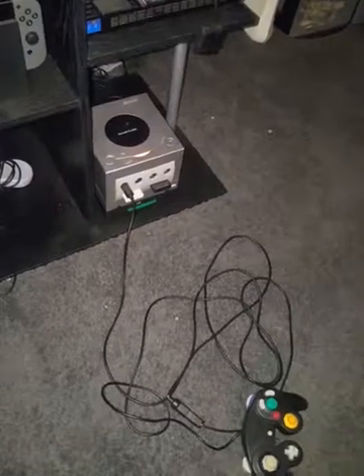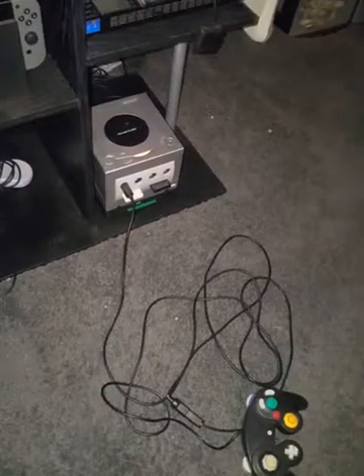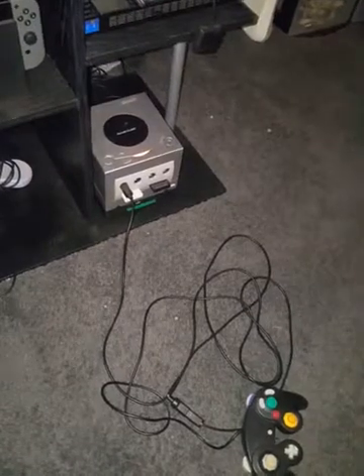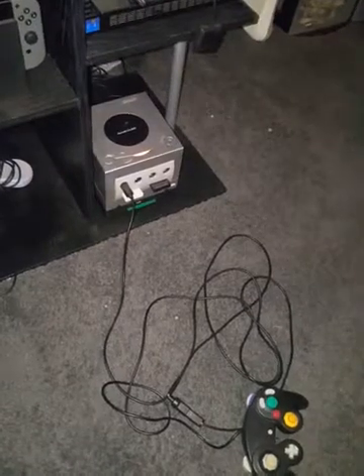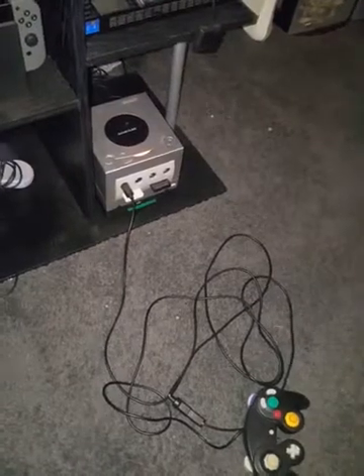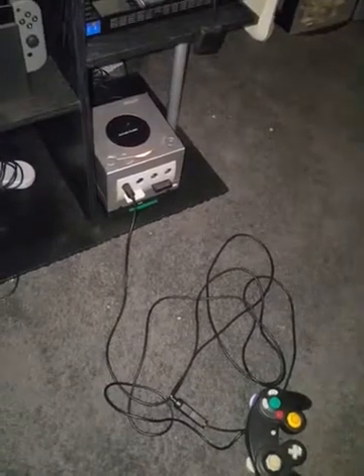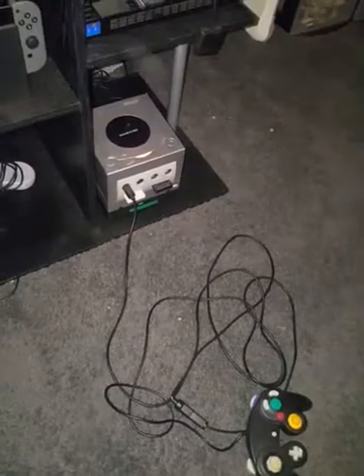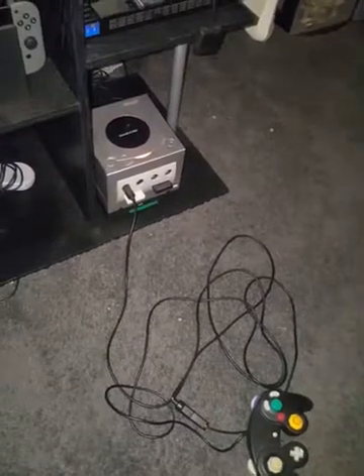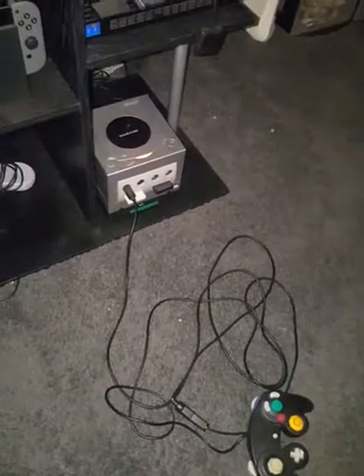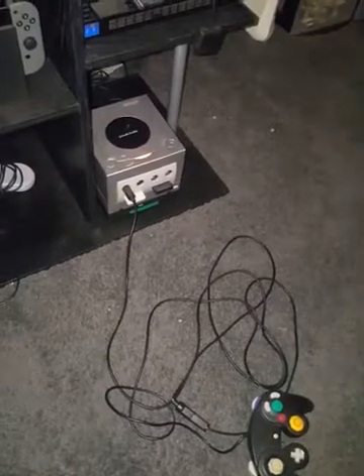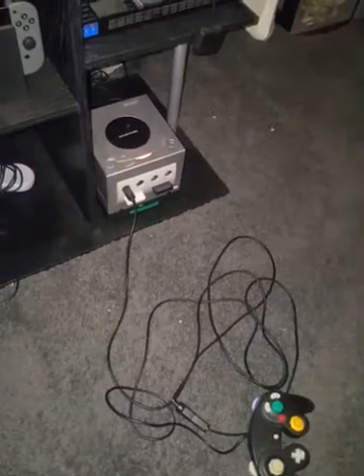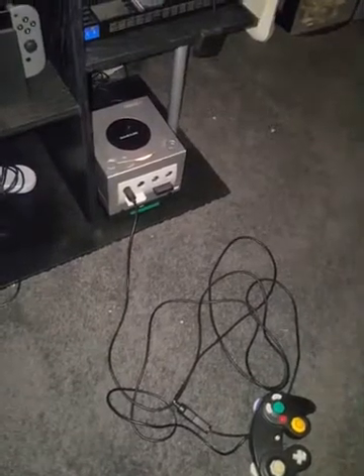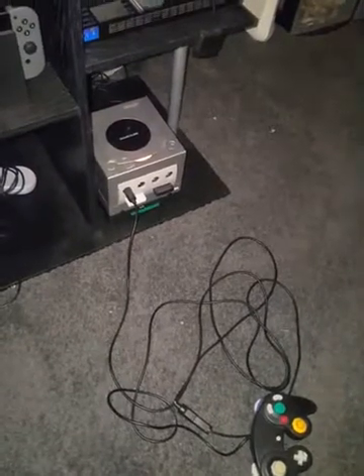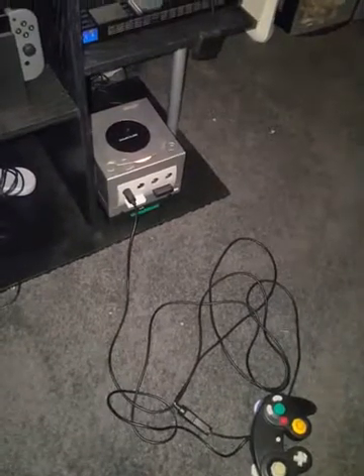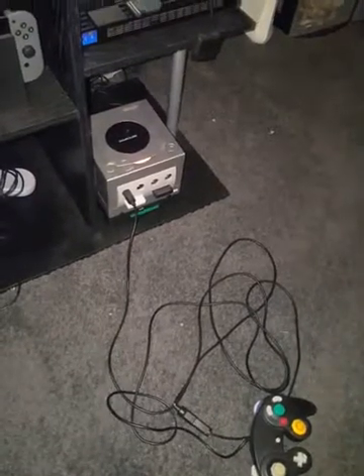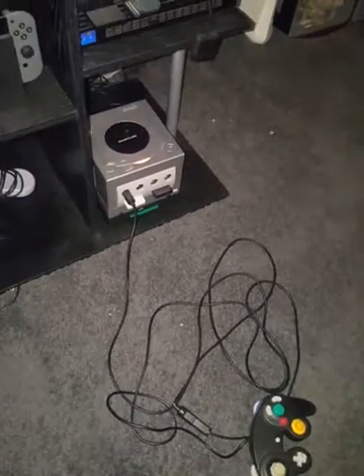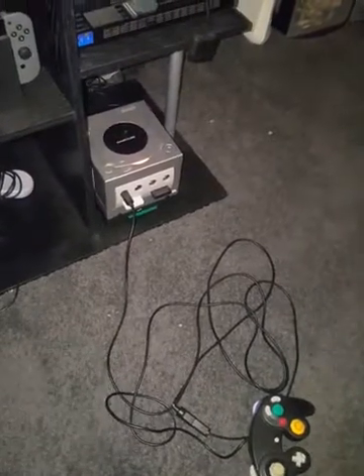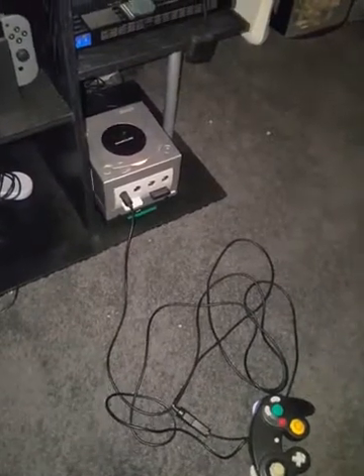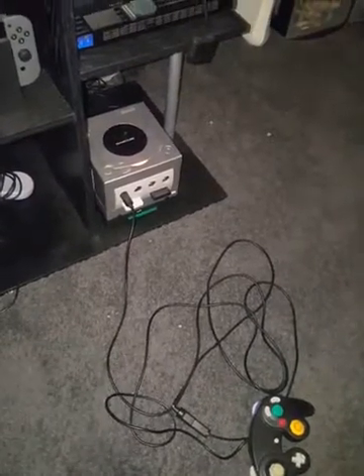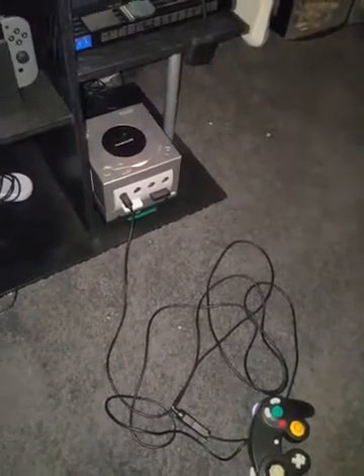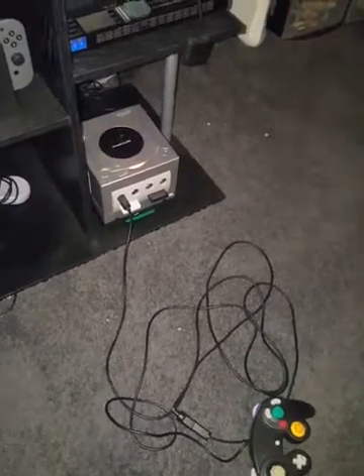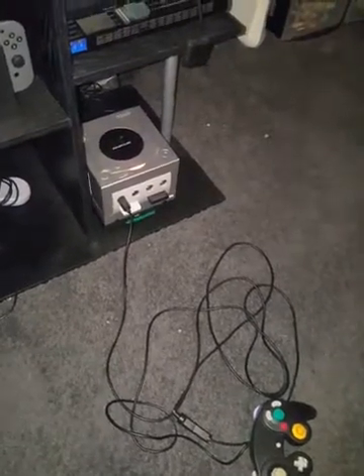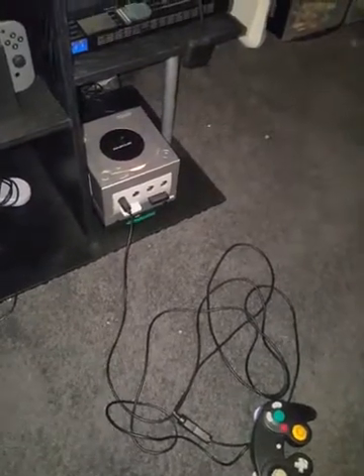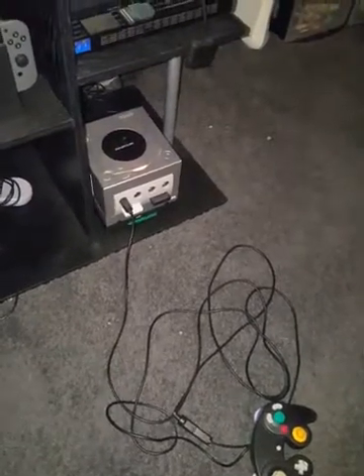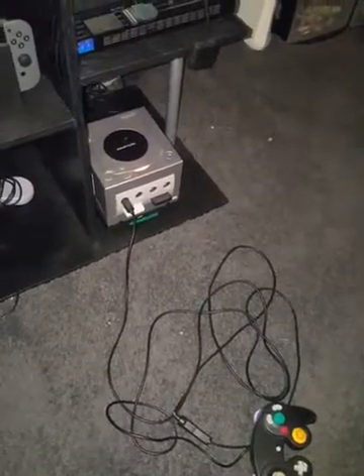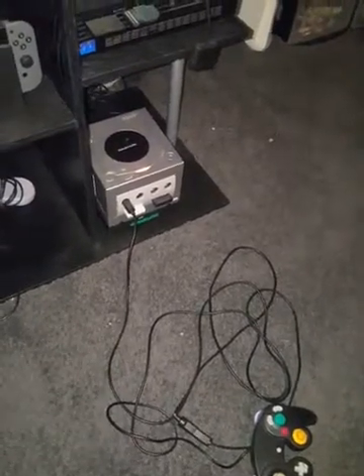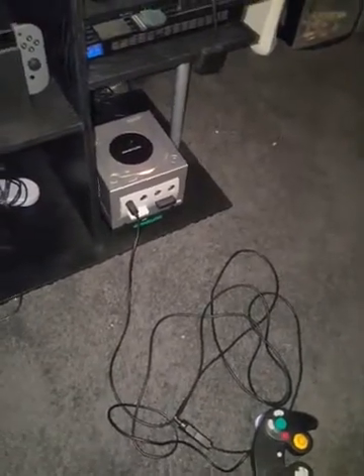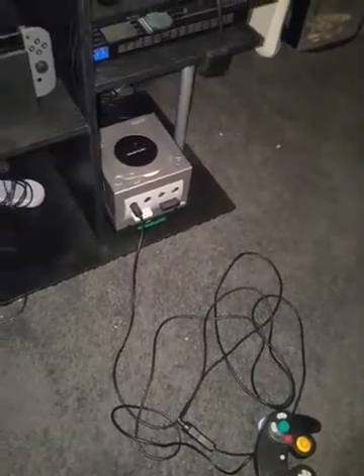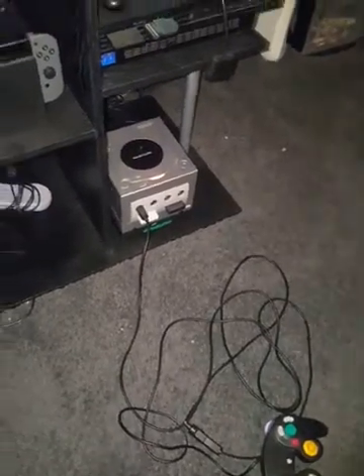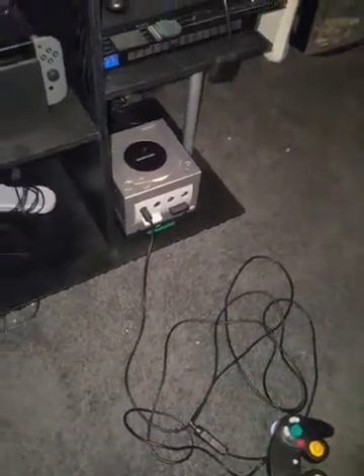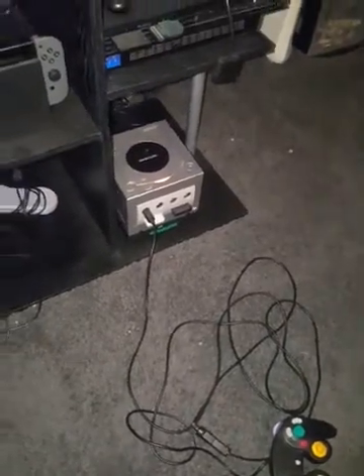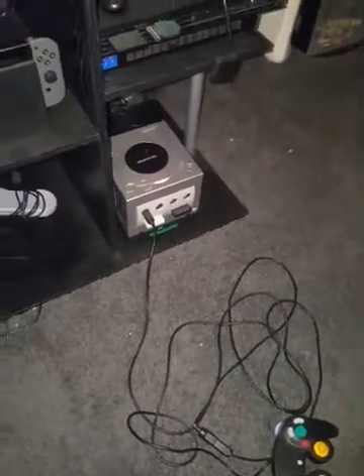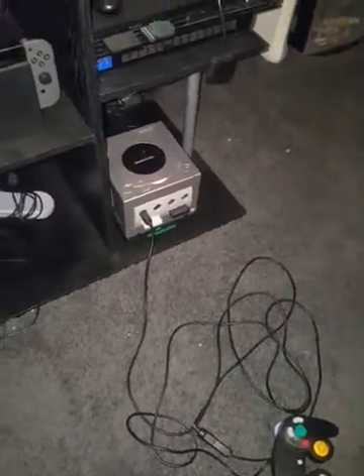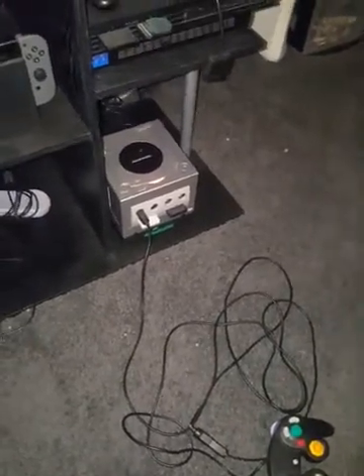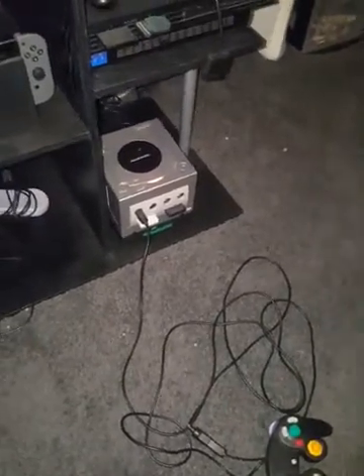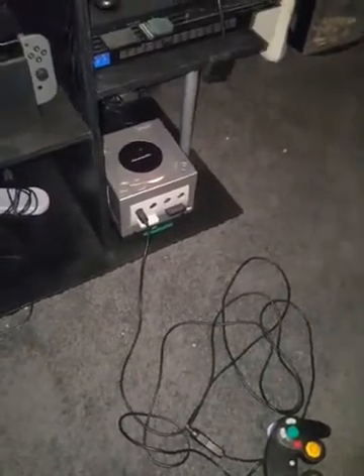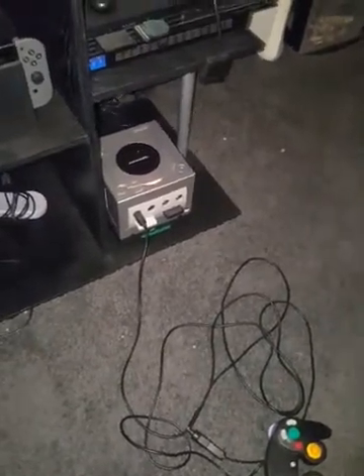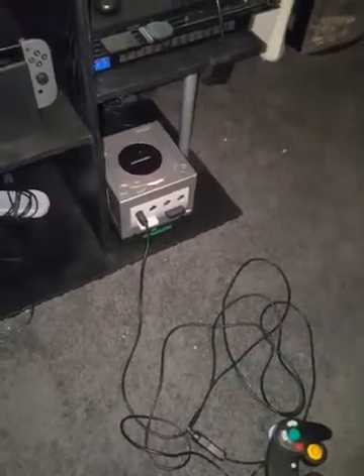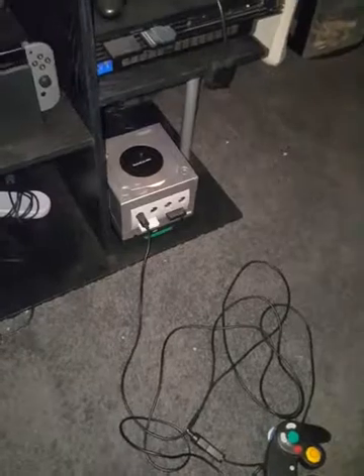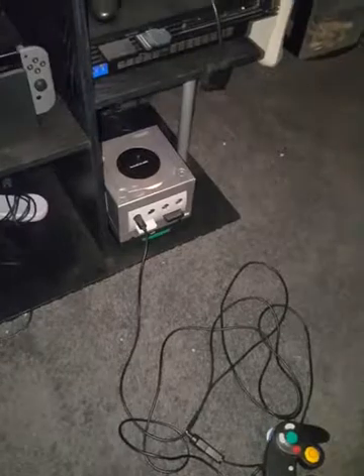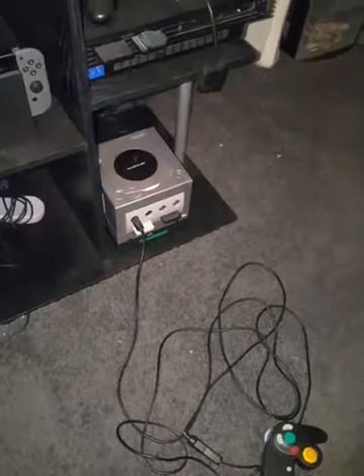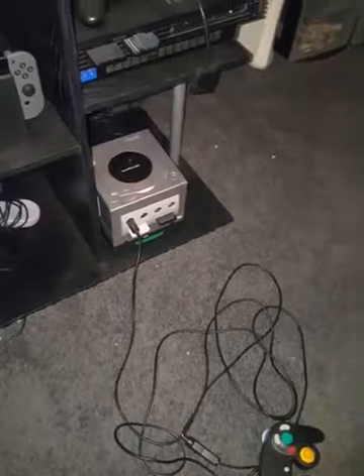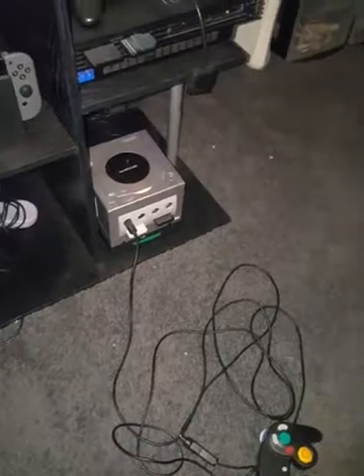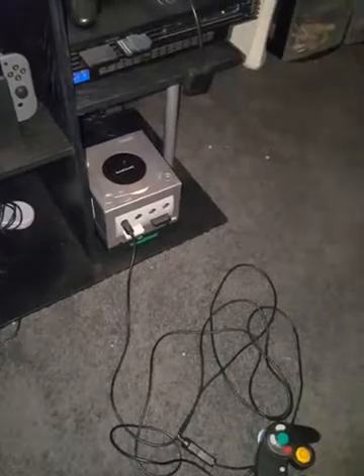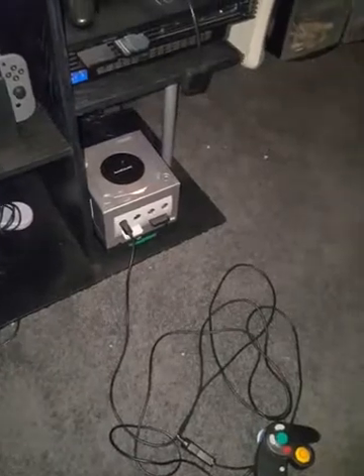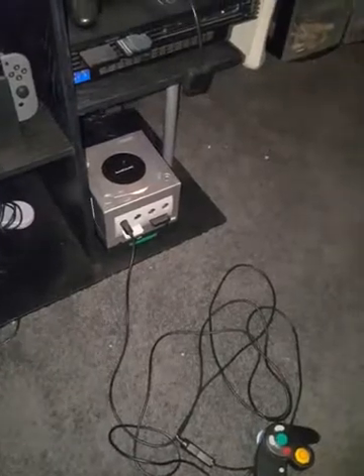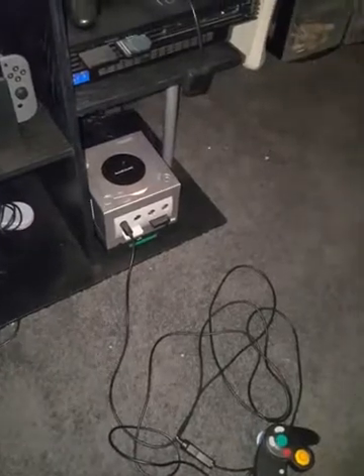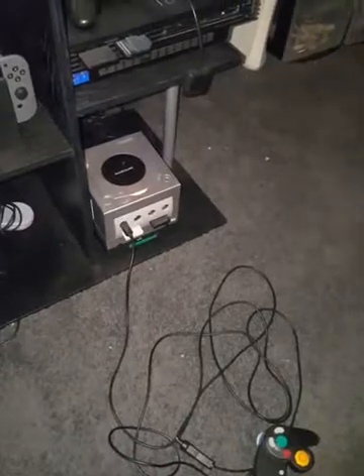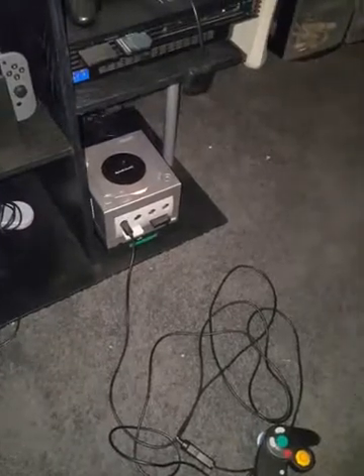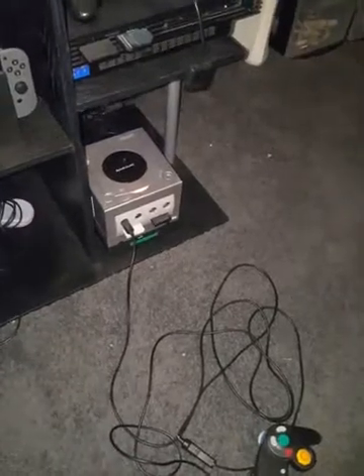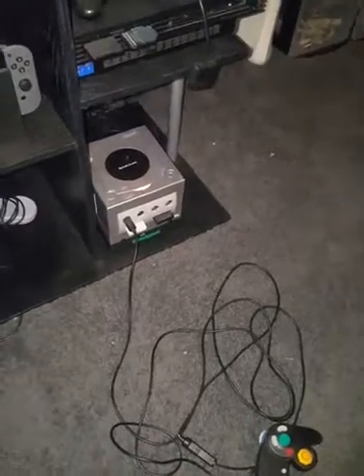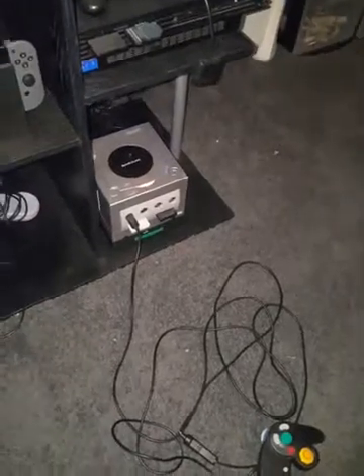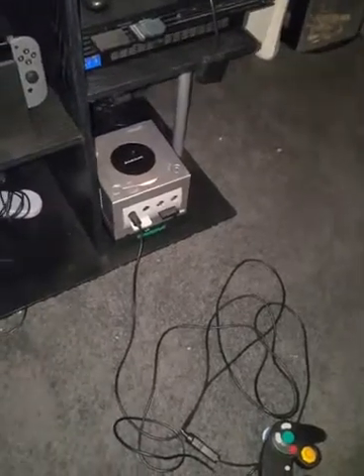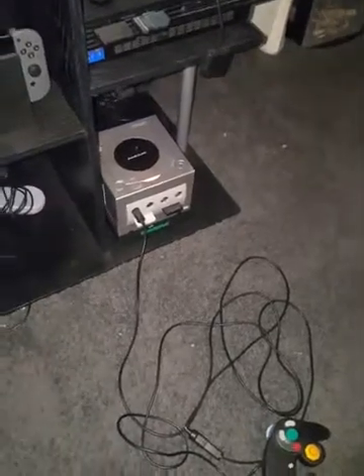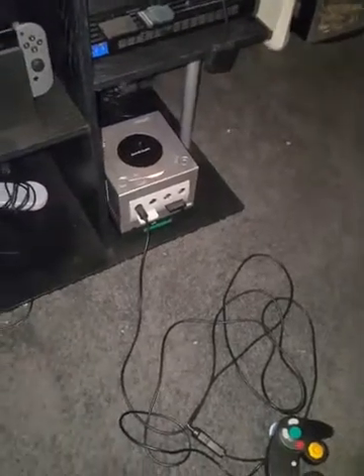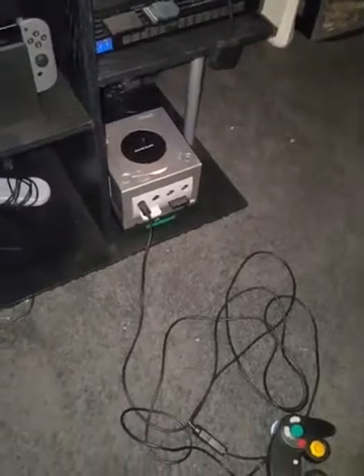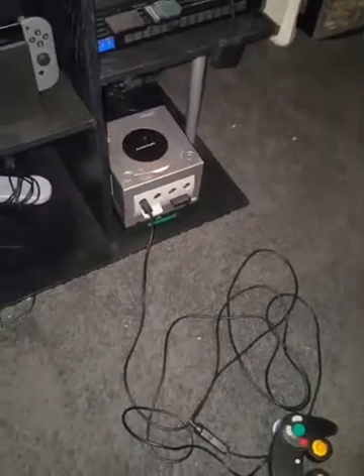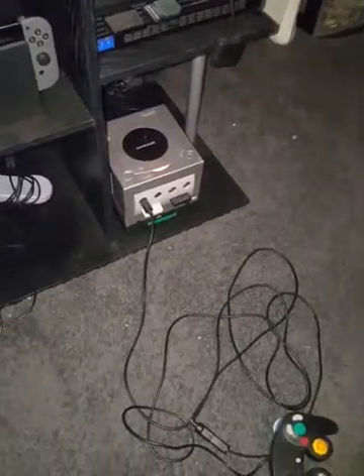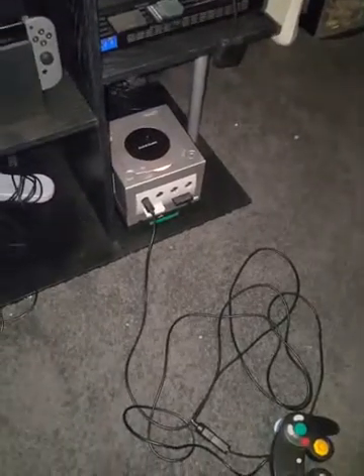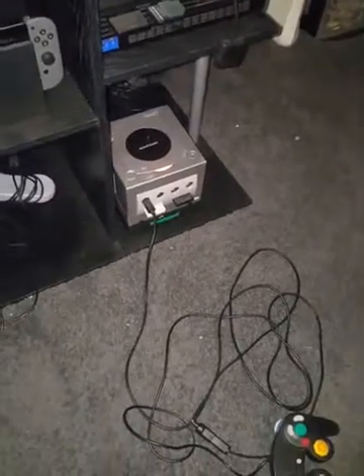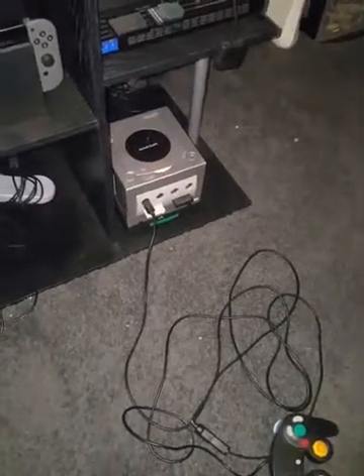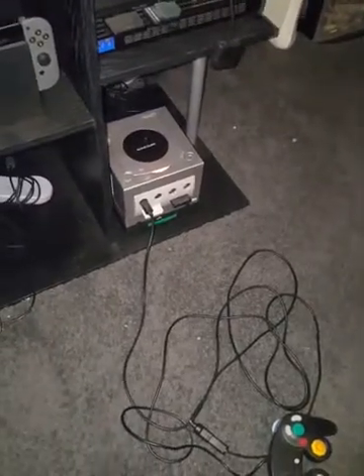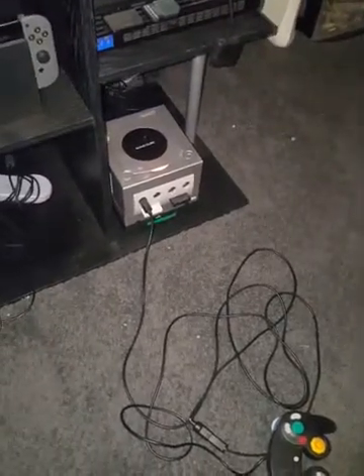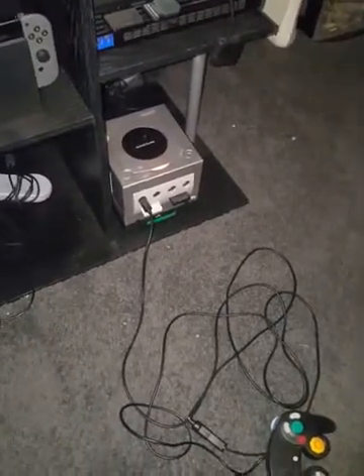Hey guys, JL3Legend here and today I'm going to show you how to record with your Elgato capture card for the GameCube.